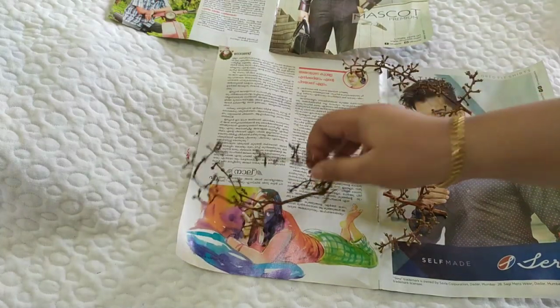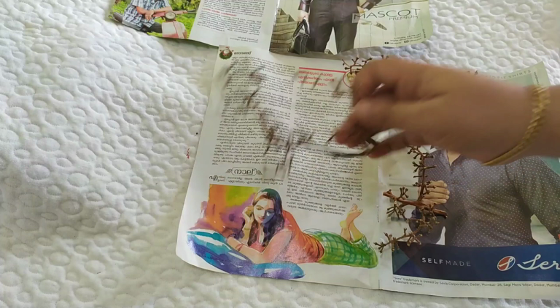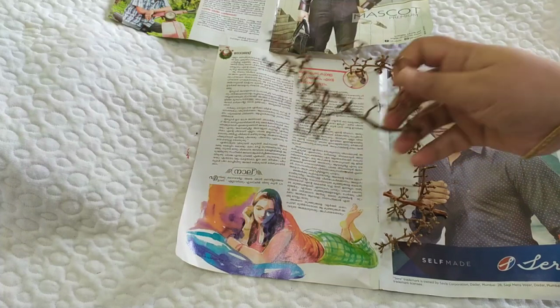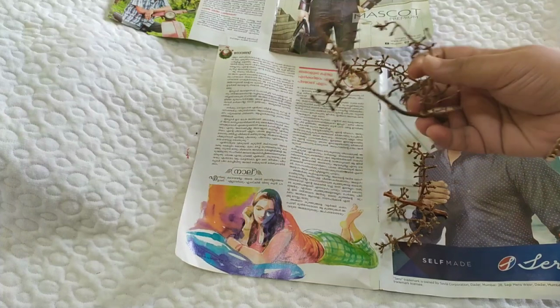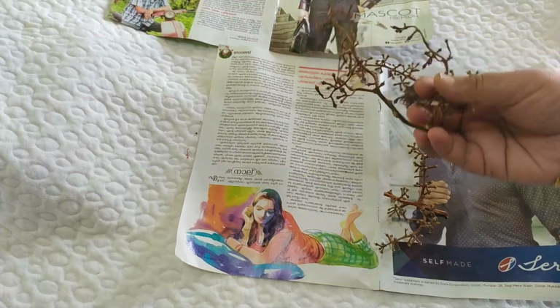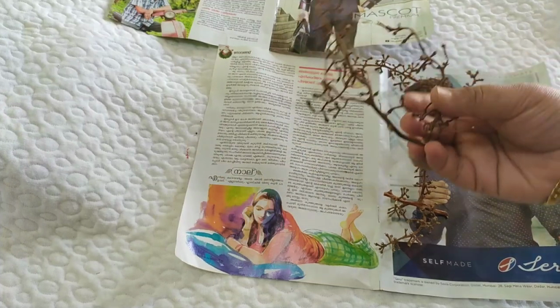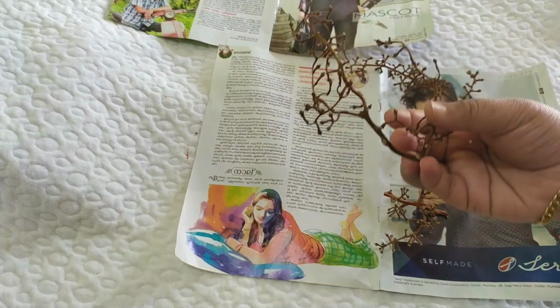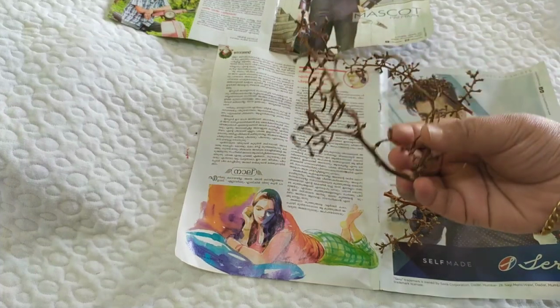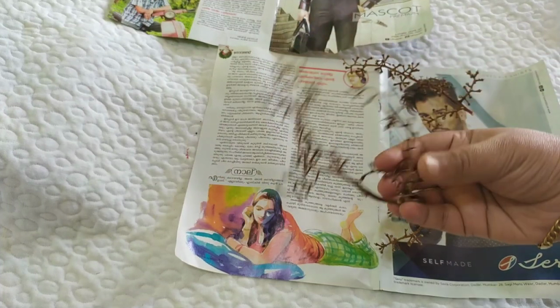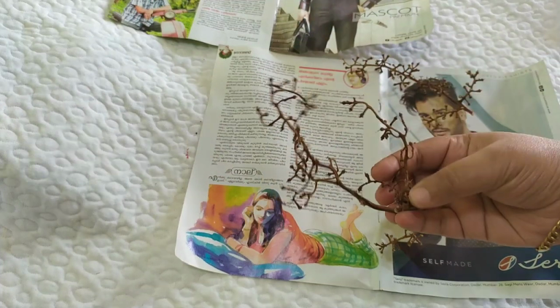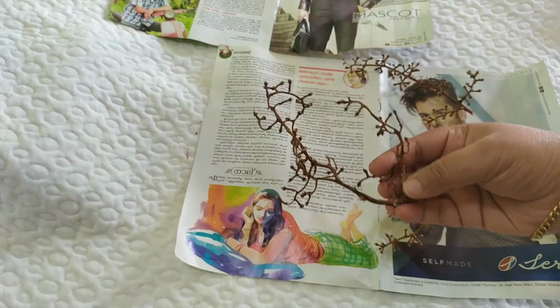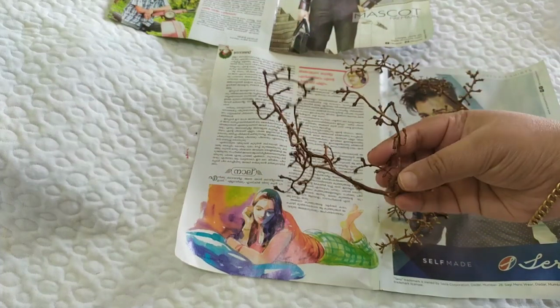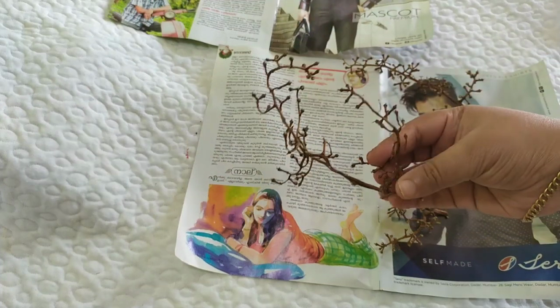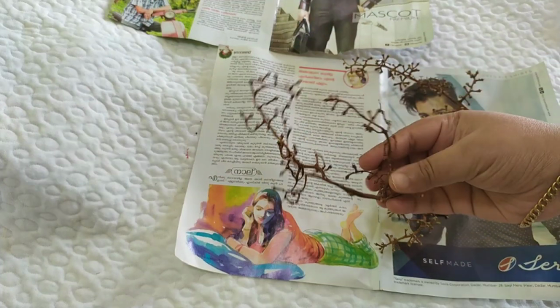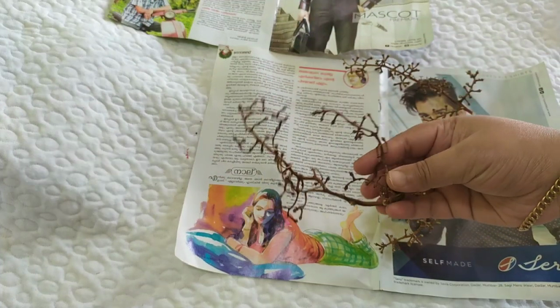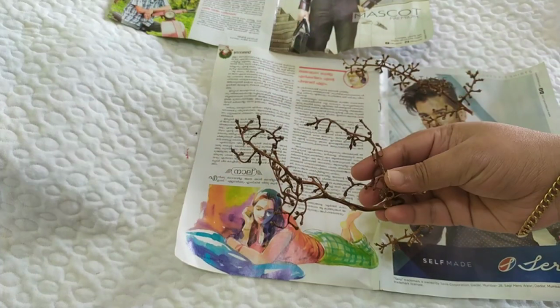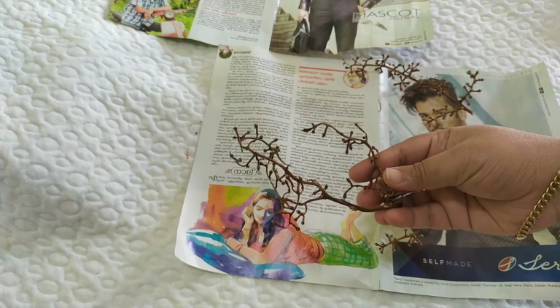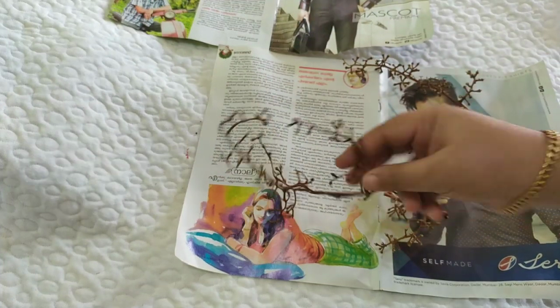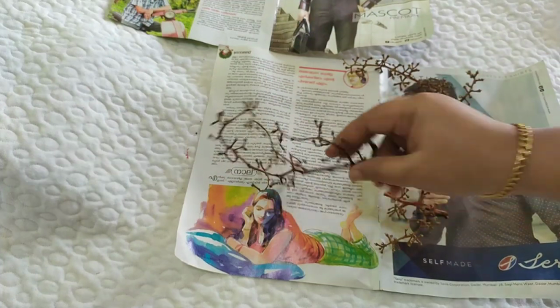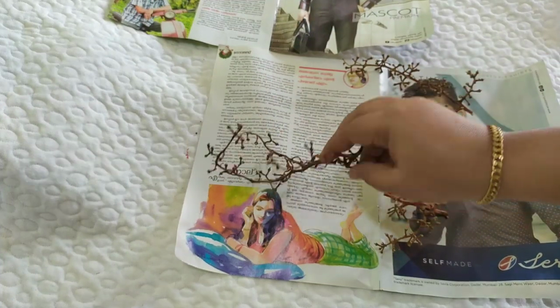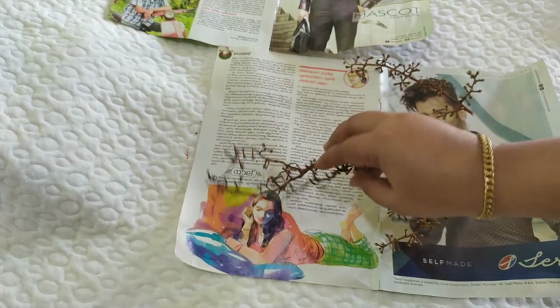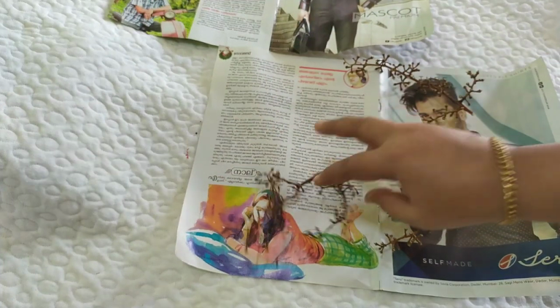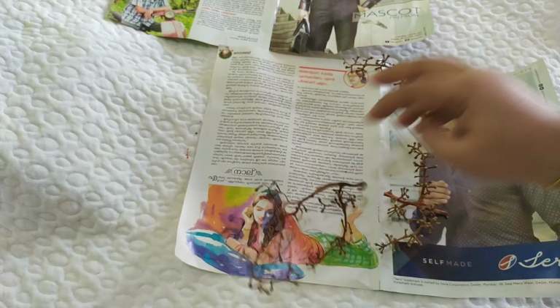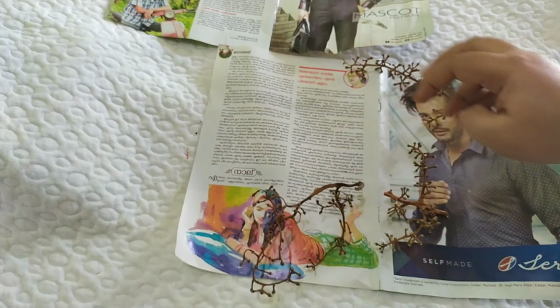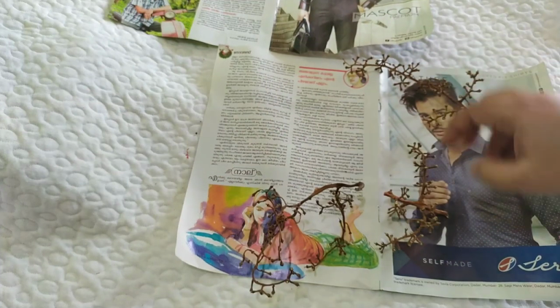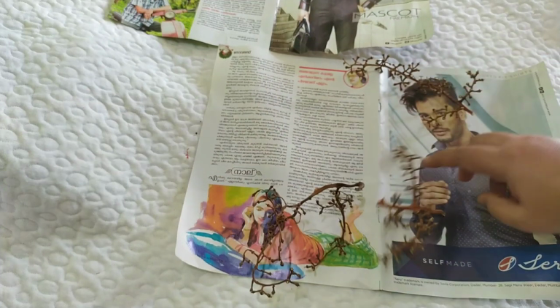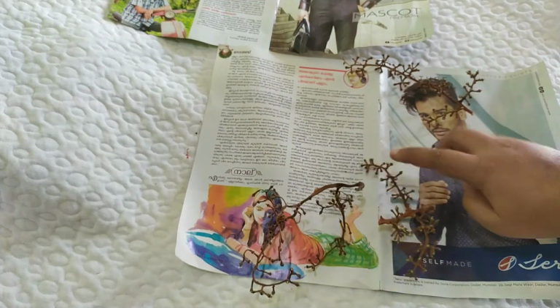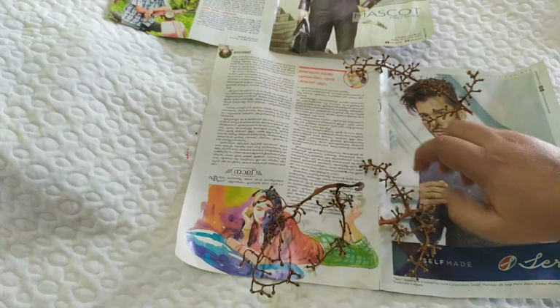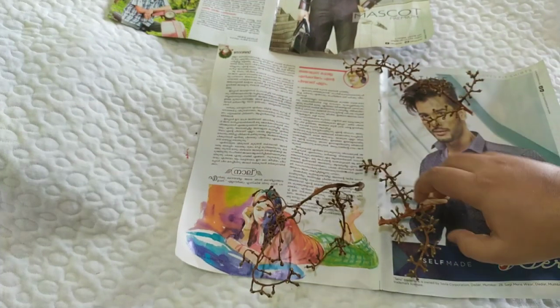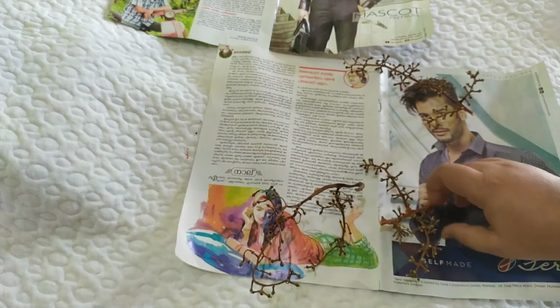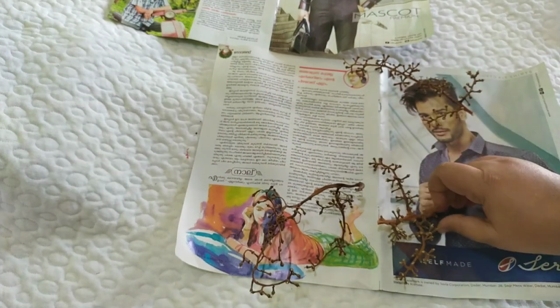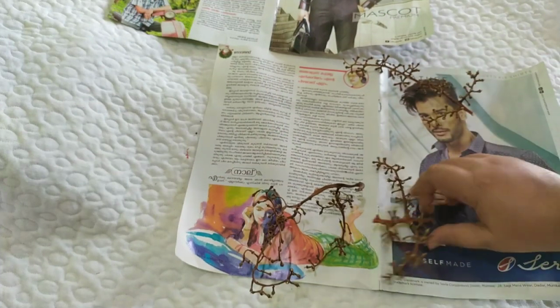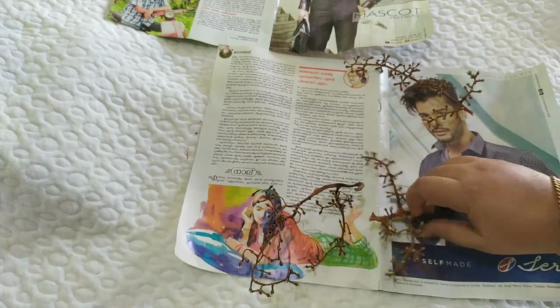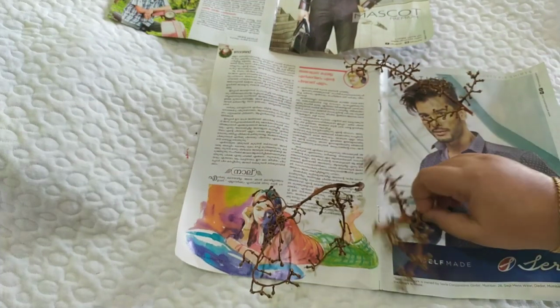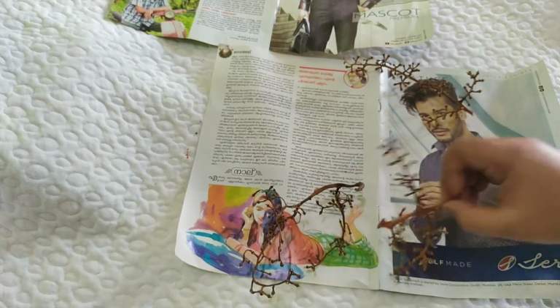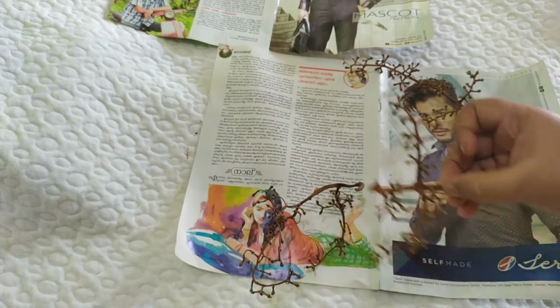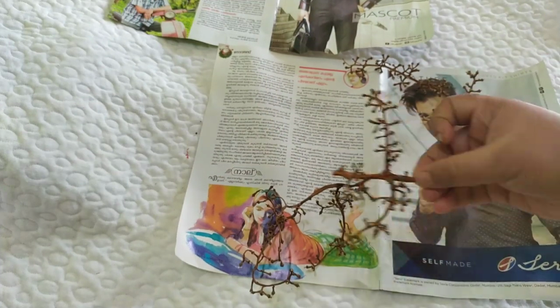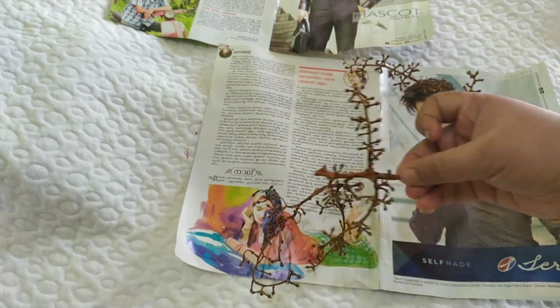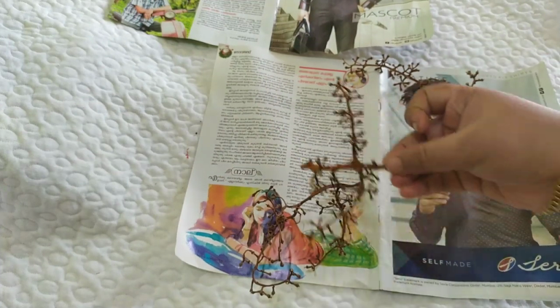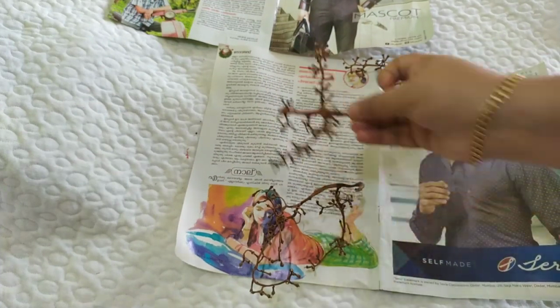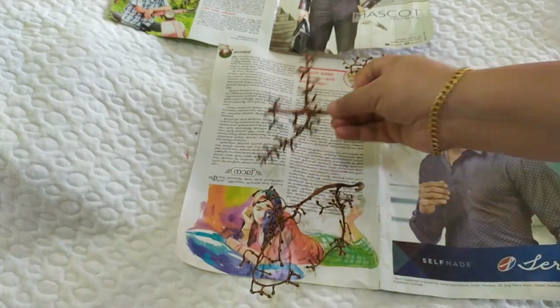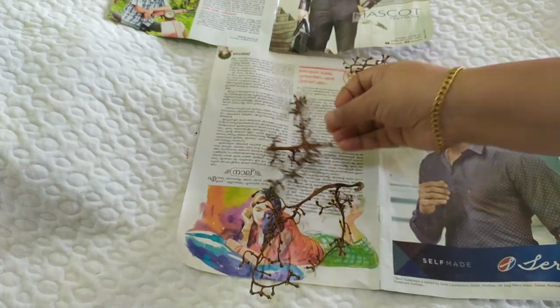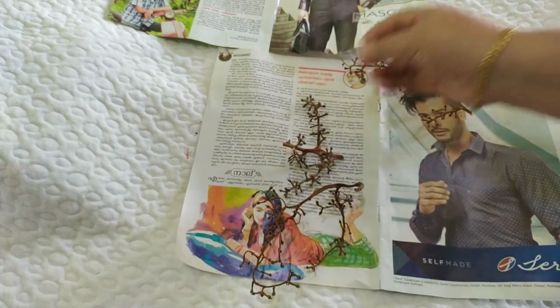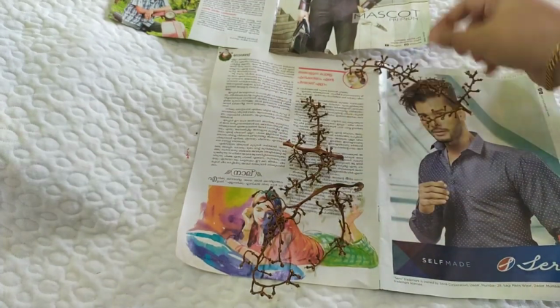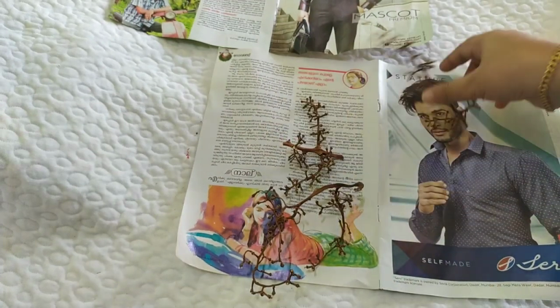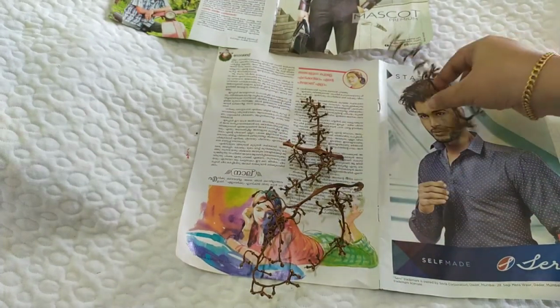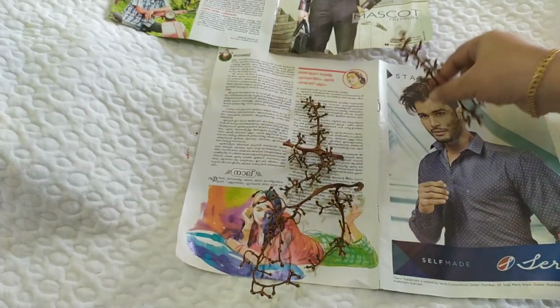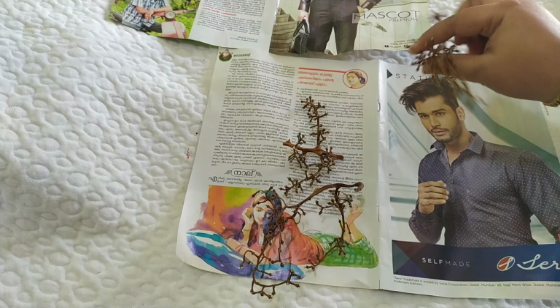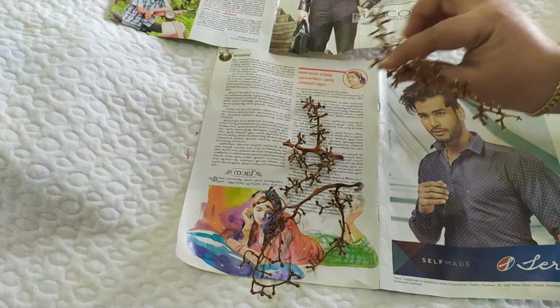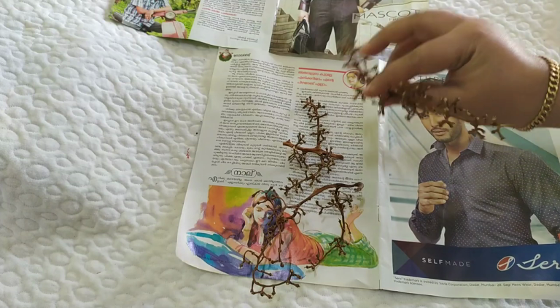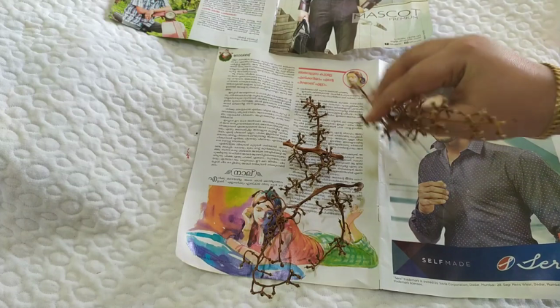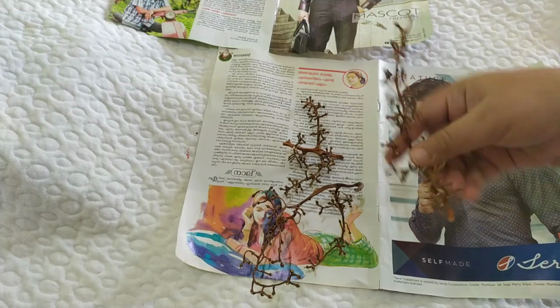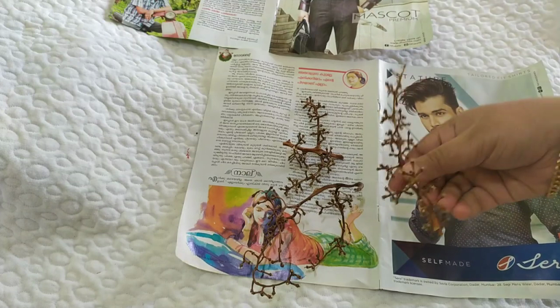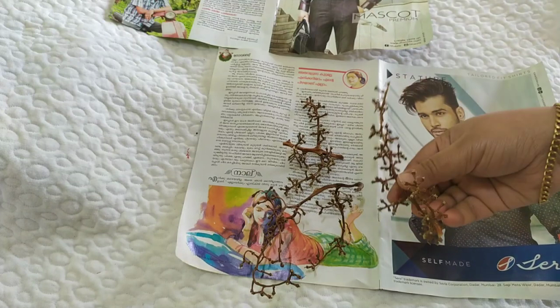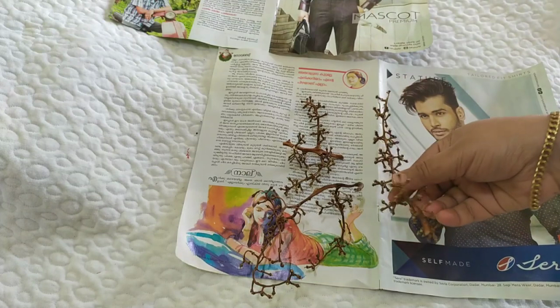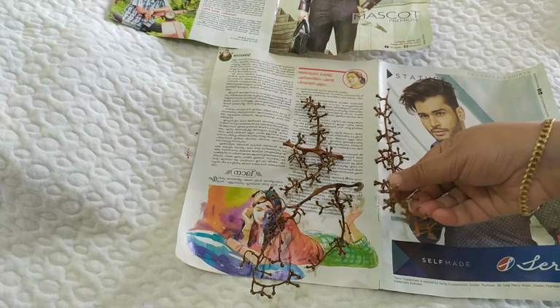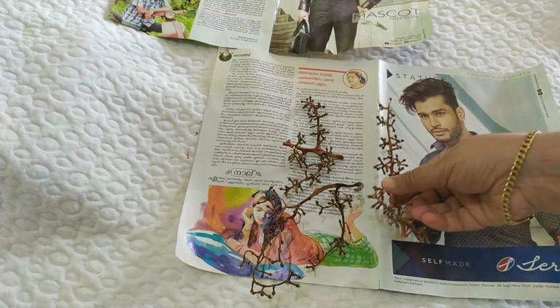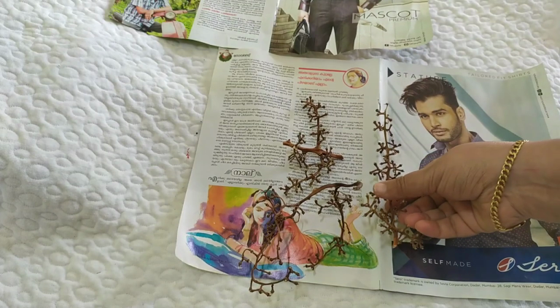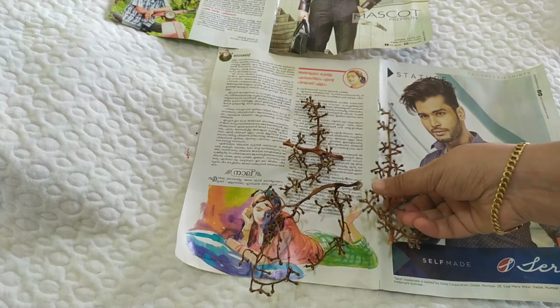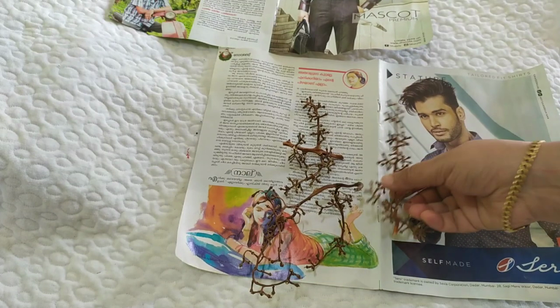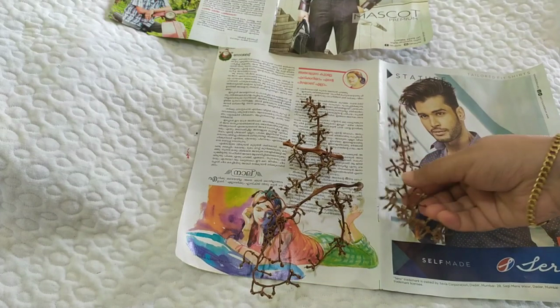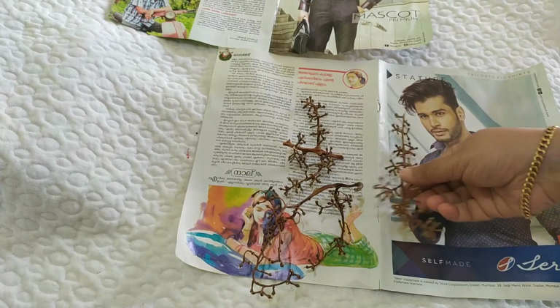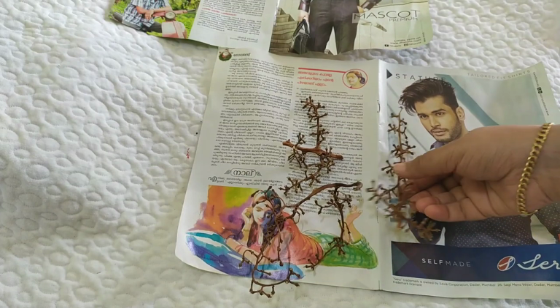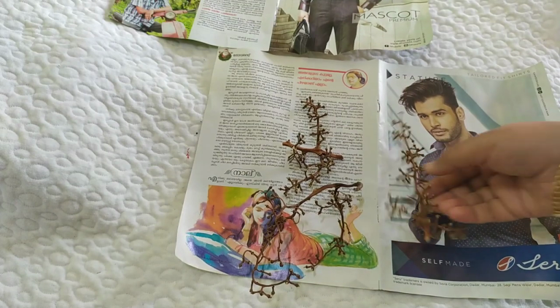Hello and welcome to the next video. I am going to do a small craft.